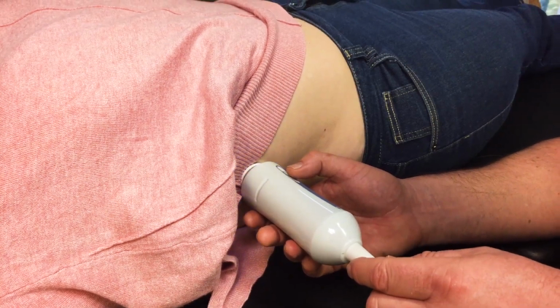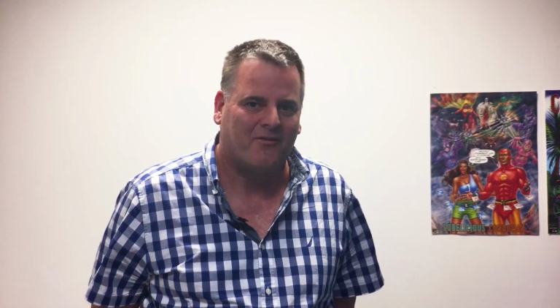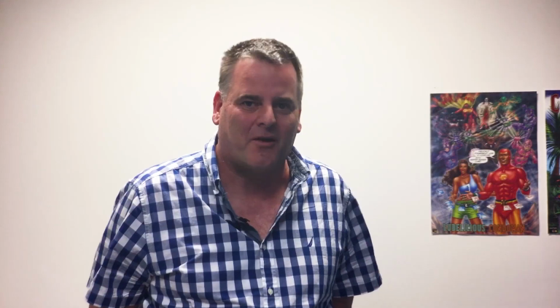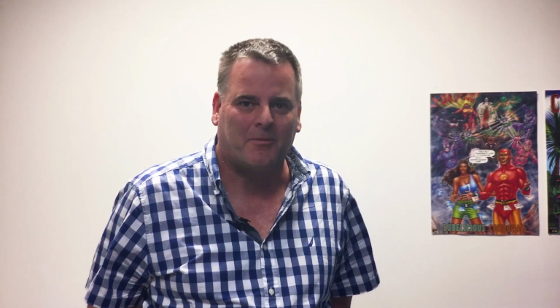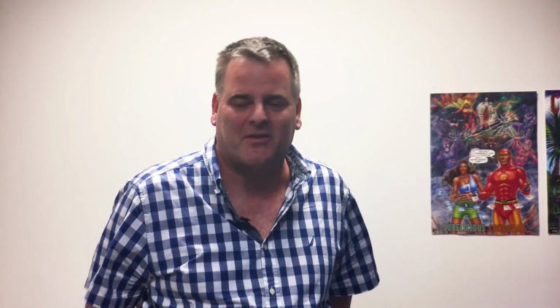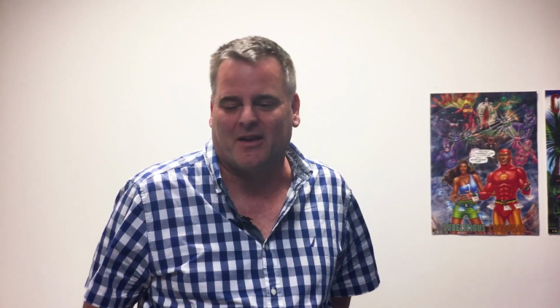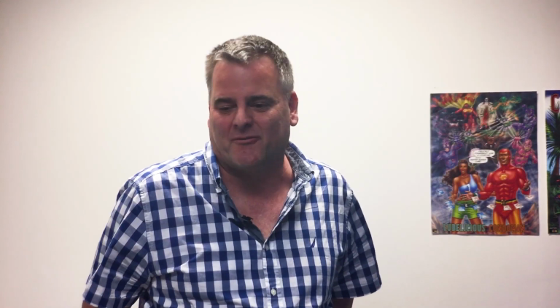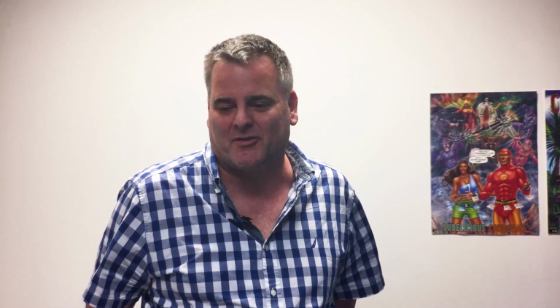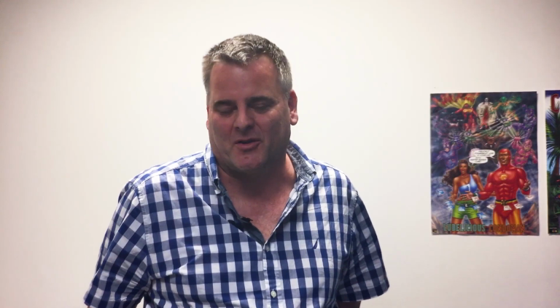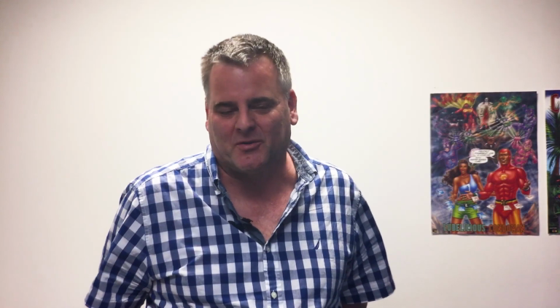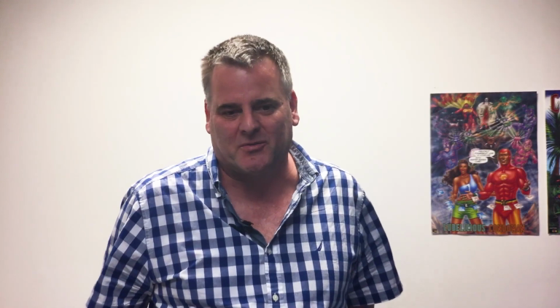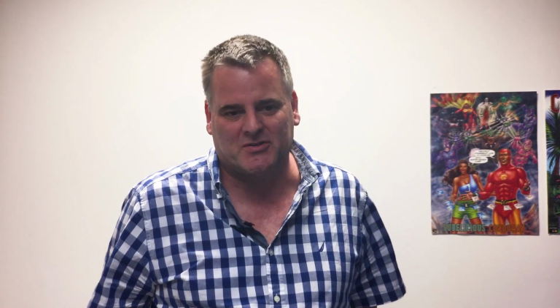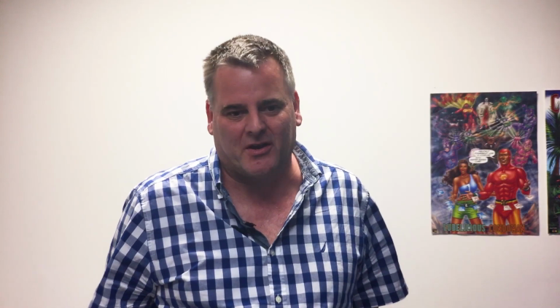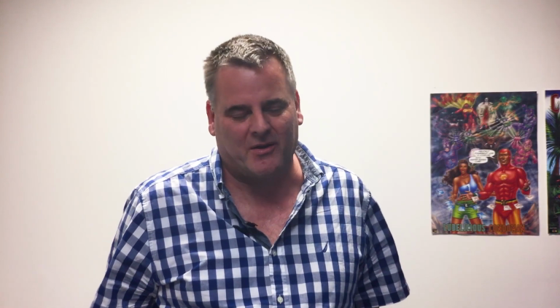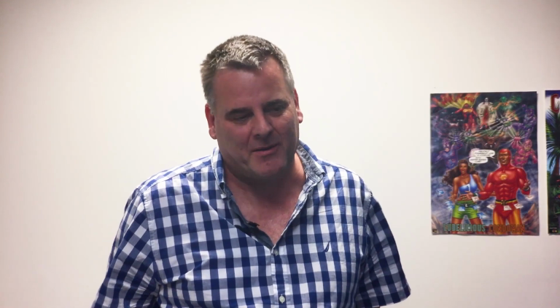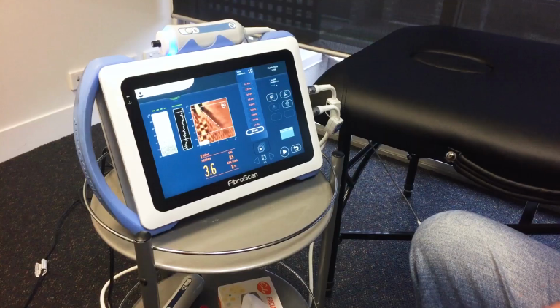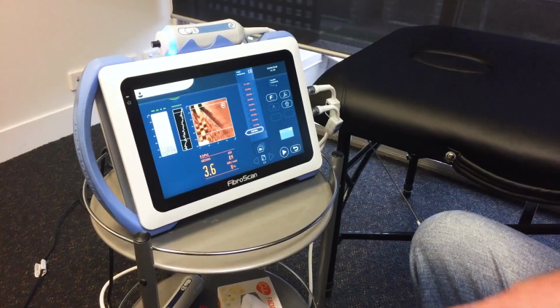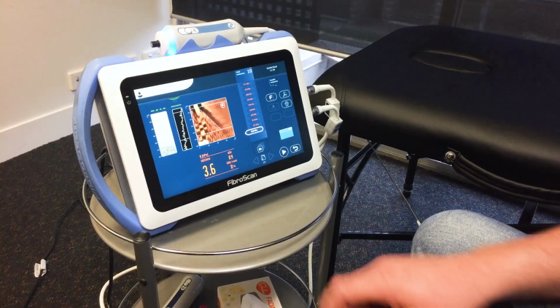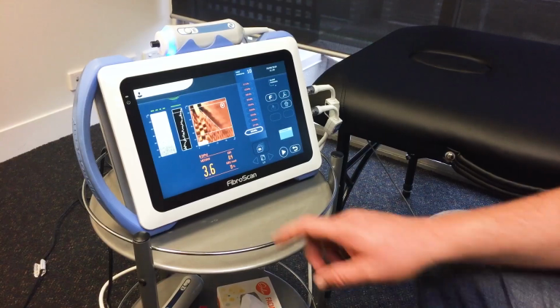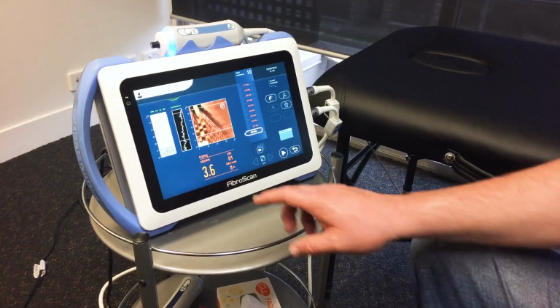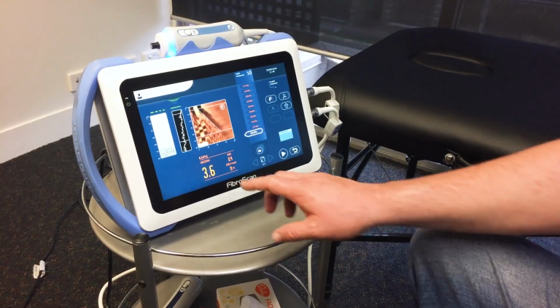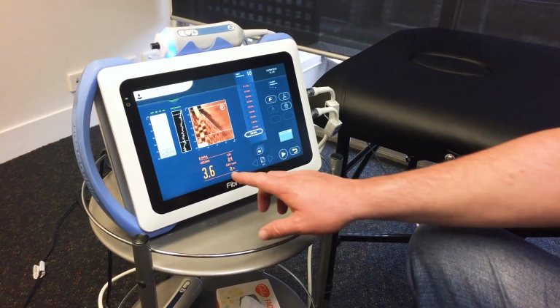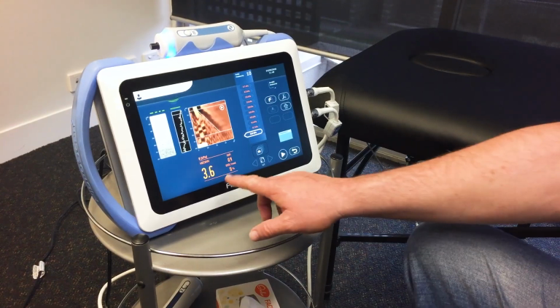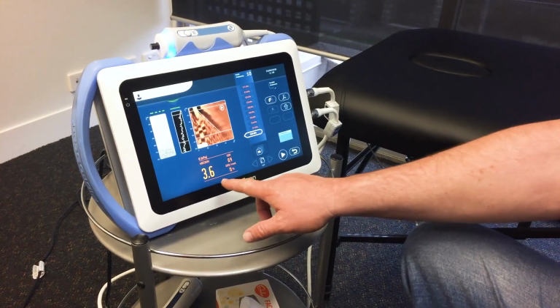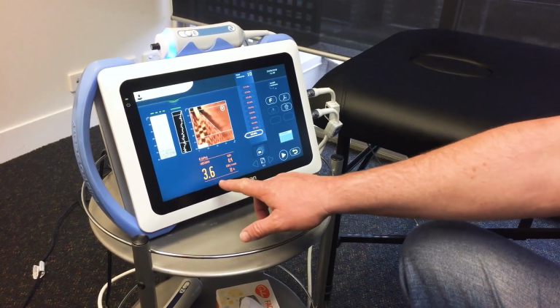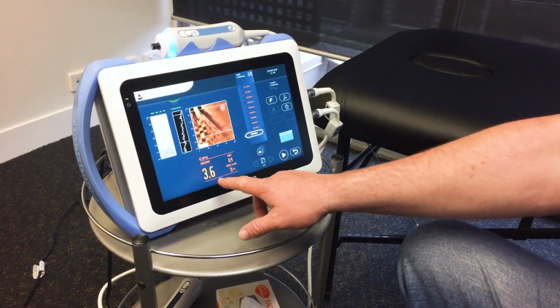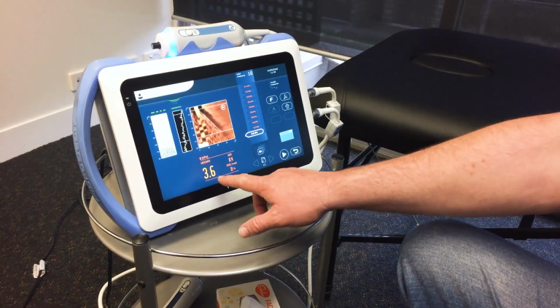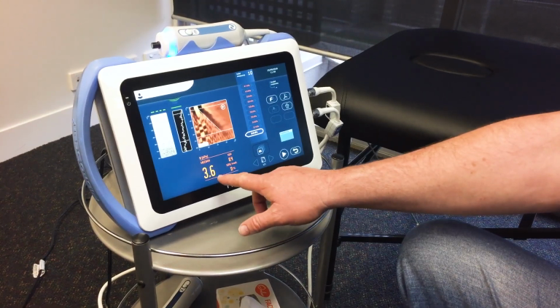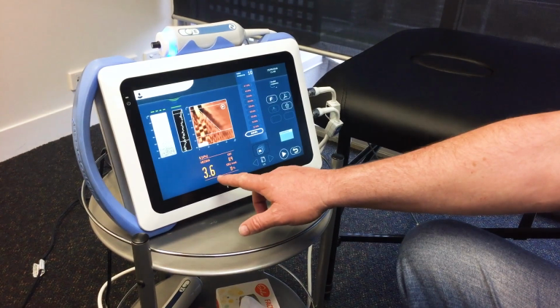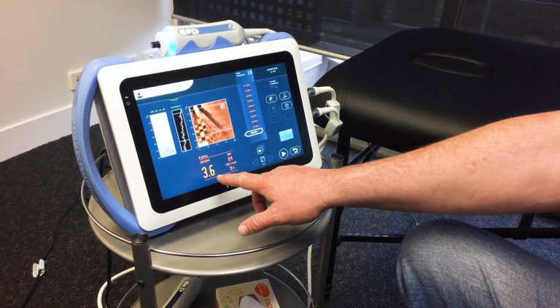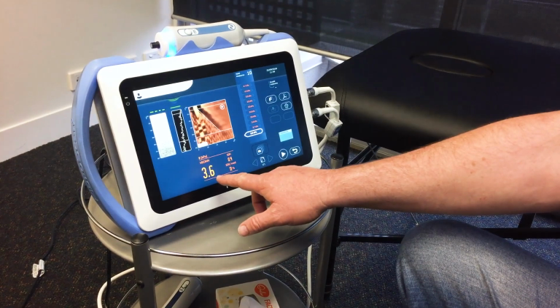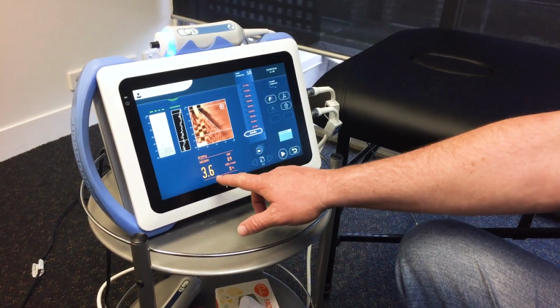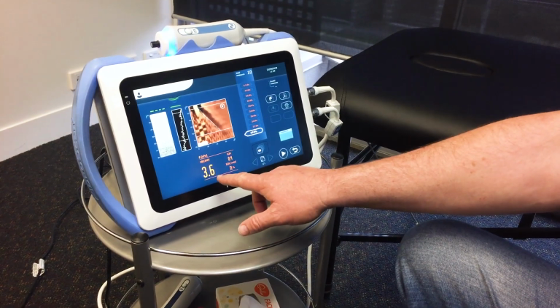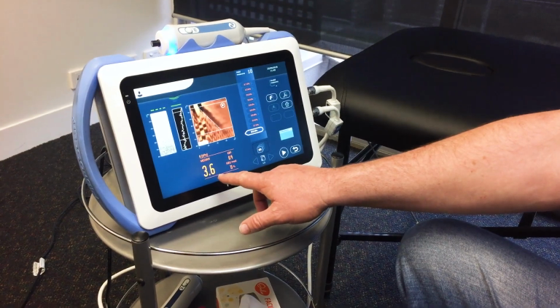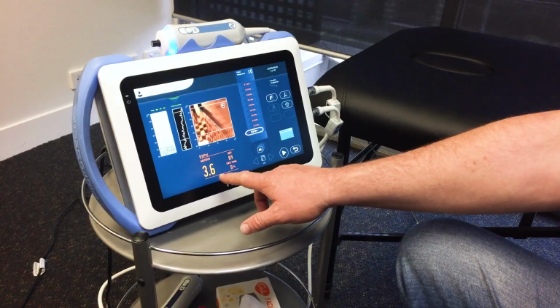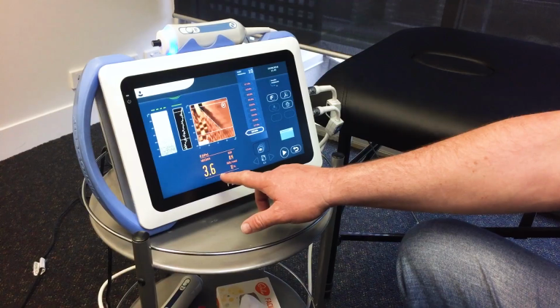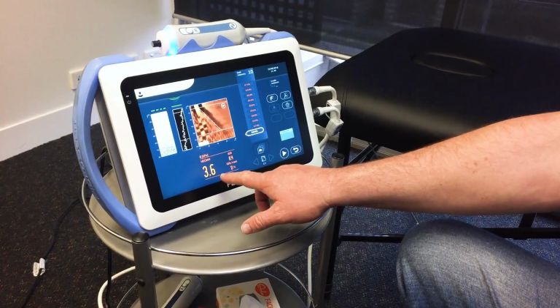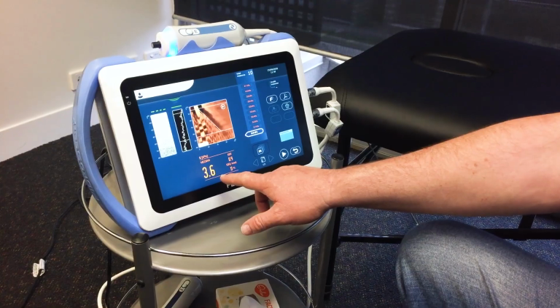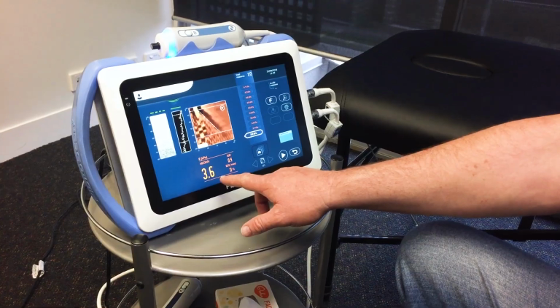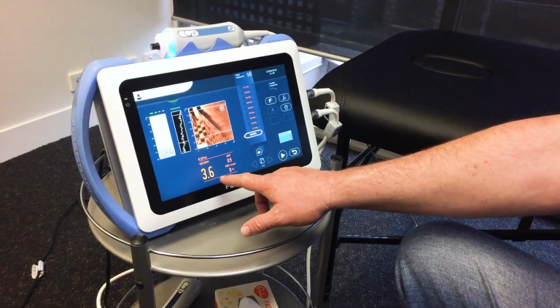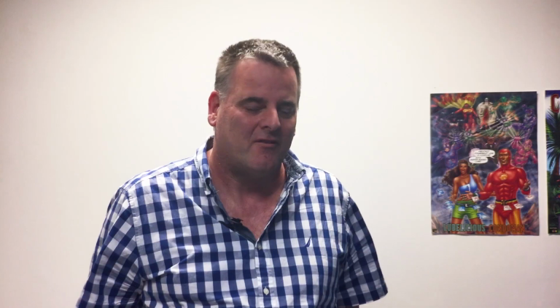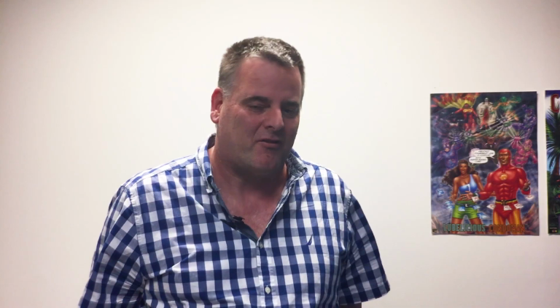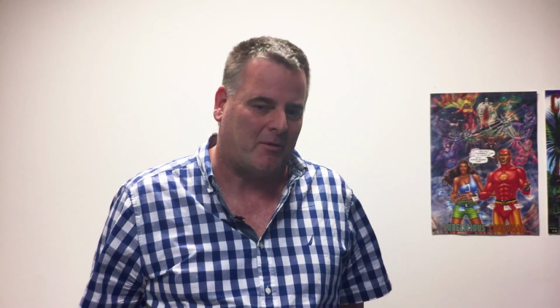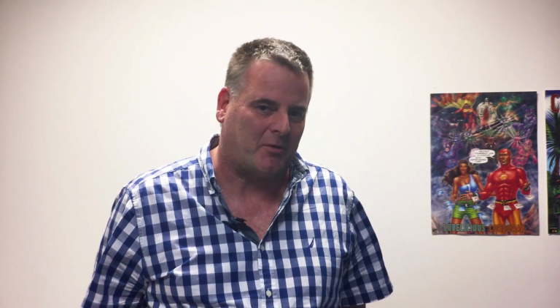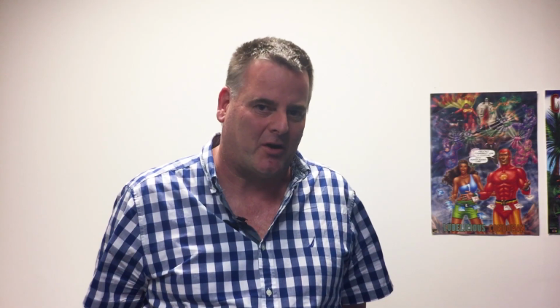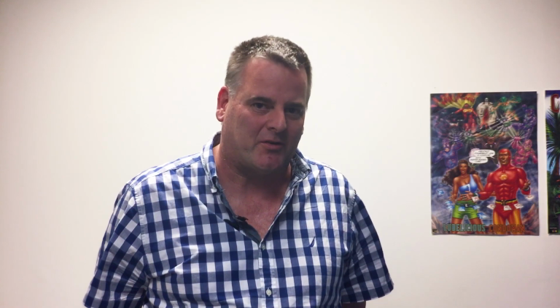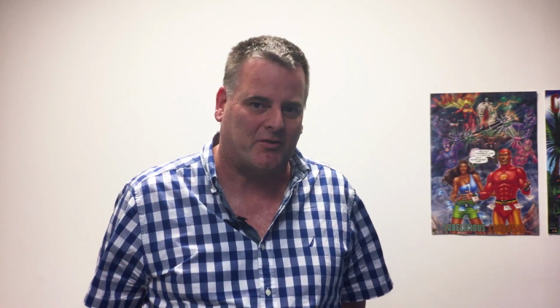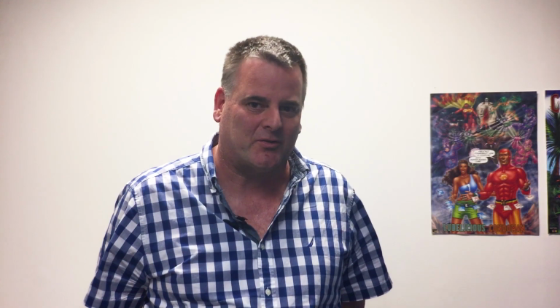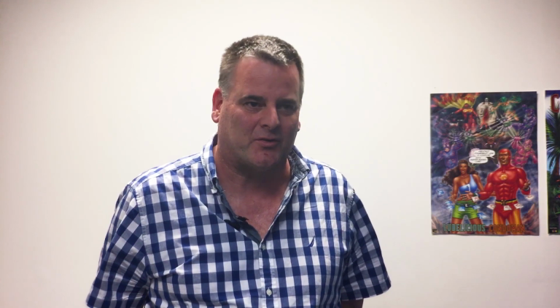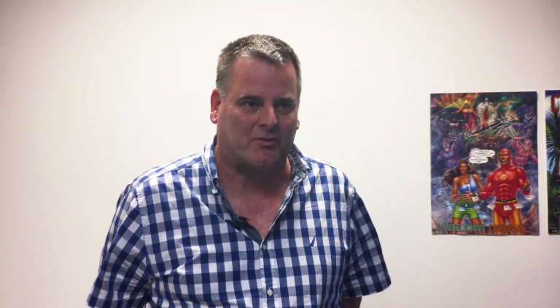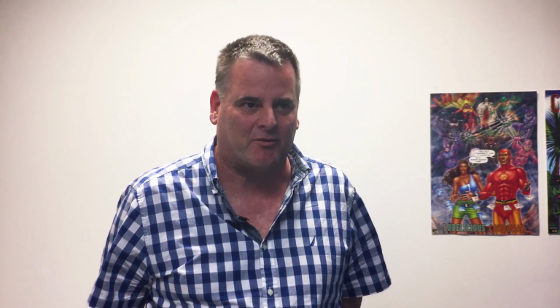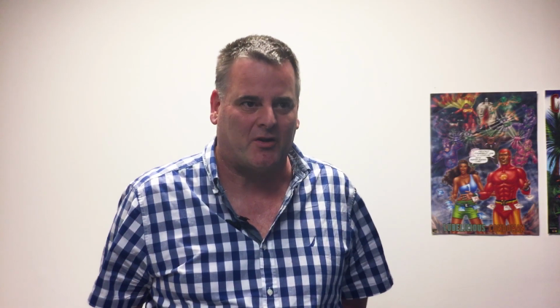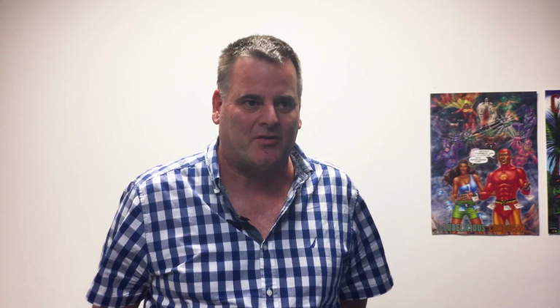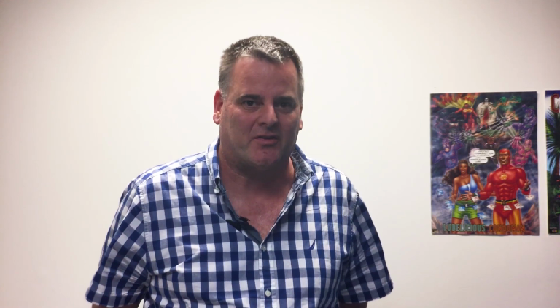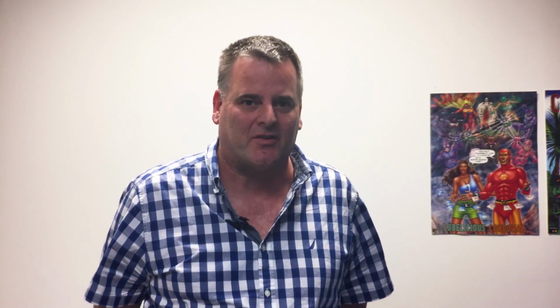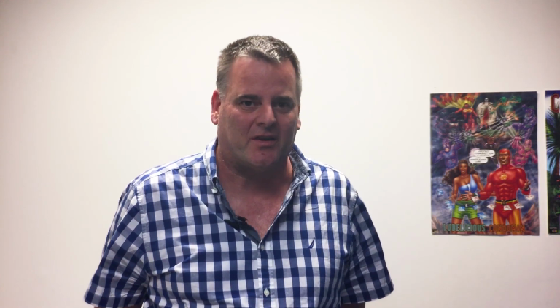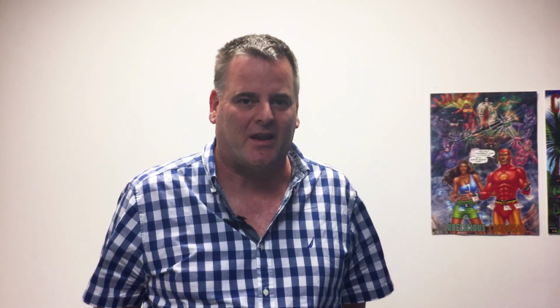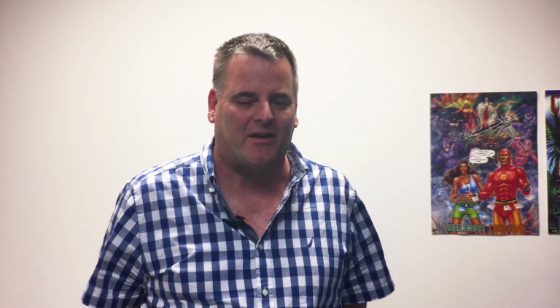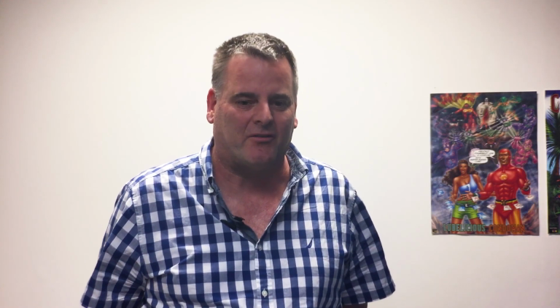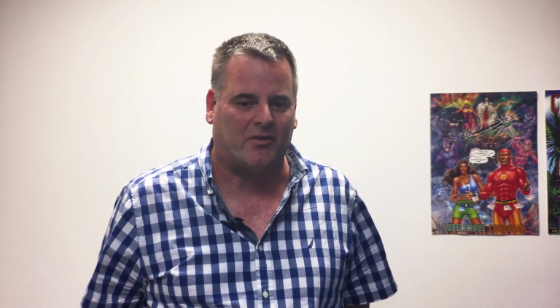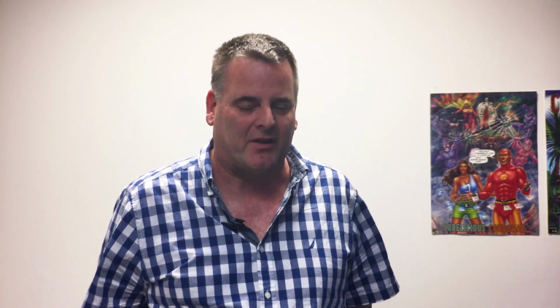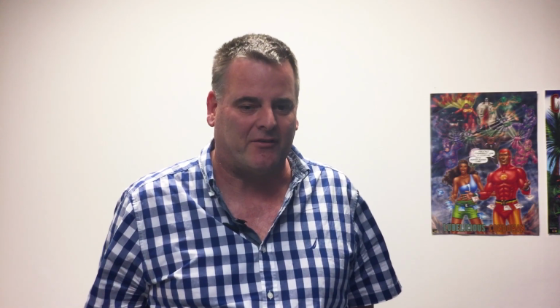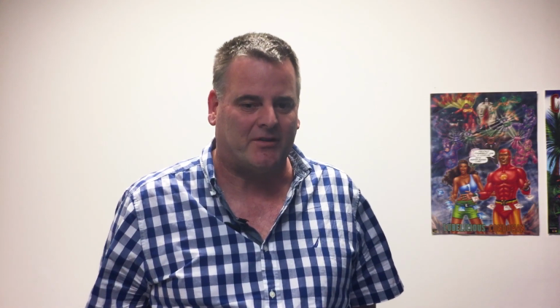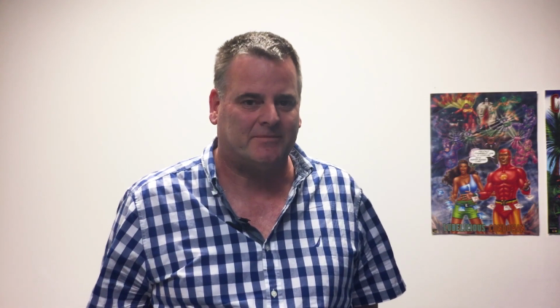The FibroScan results will show you how much scarring you've got on the liver and that will tell you the level of fibrosis or cirrhosis that you have on the liver.